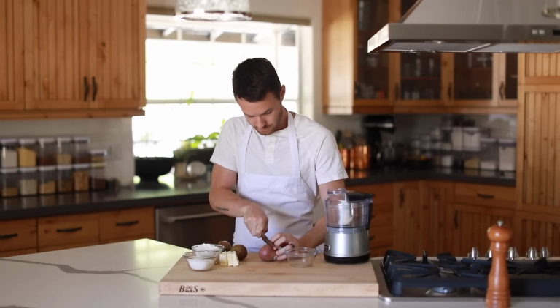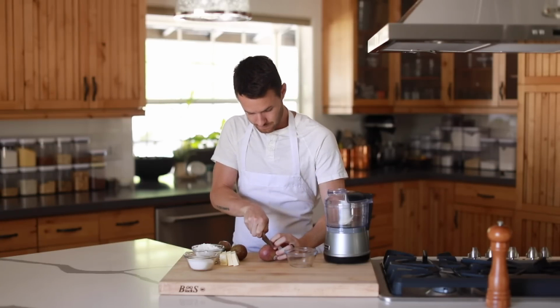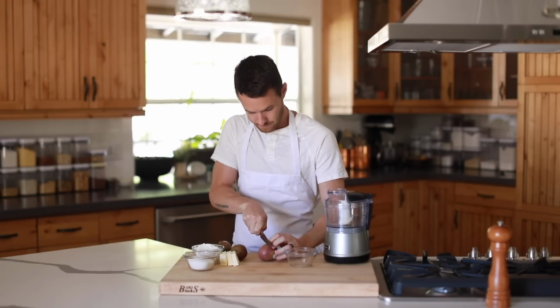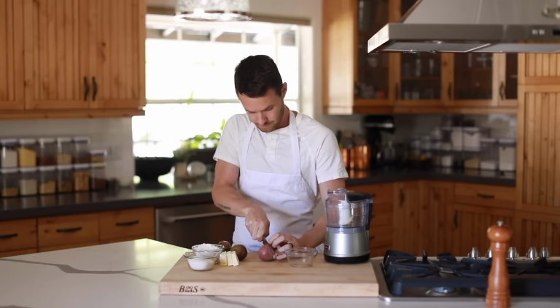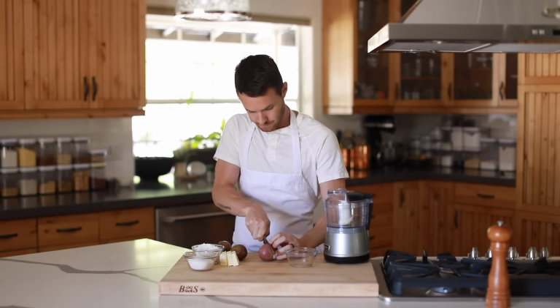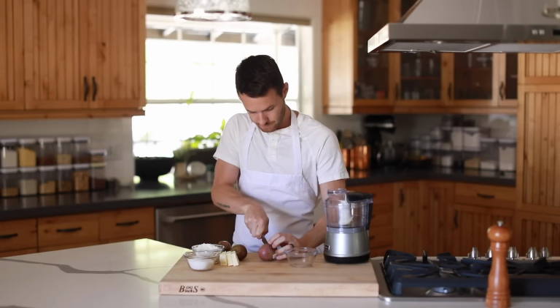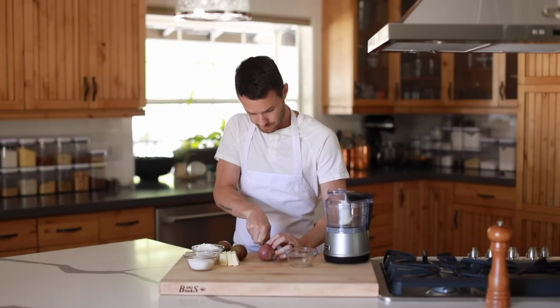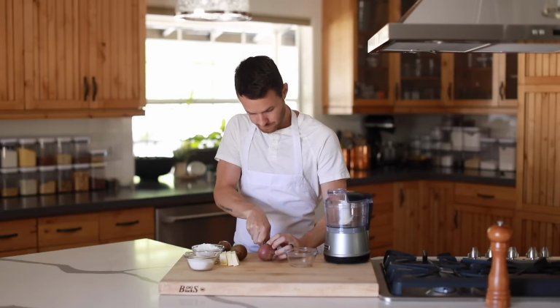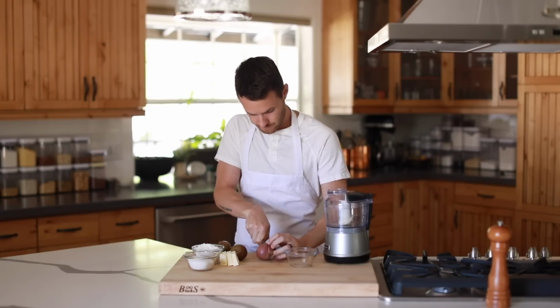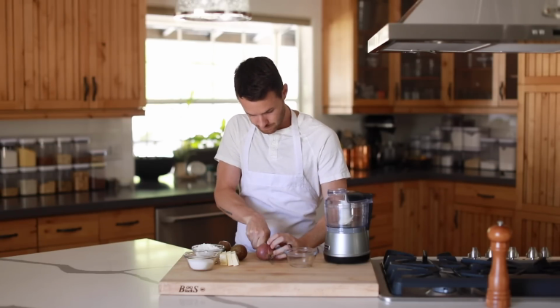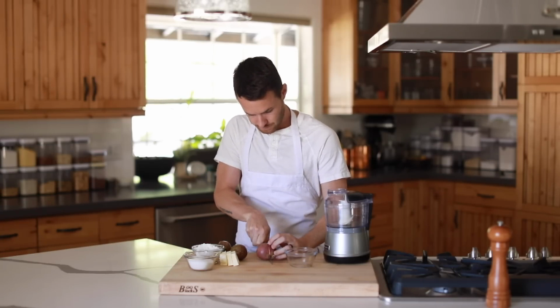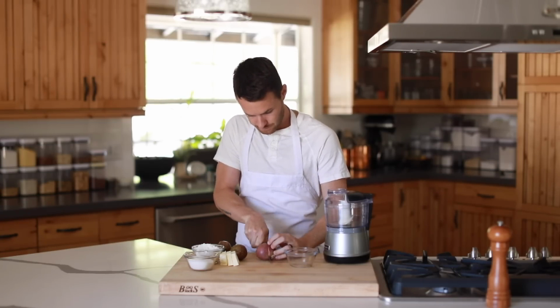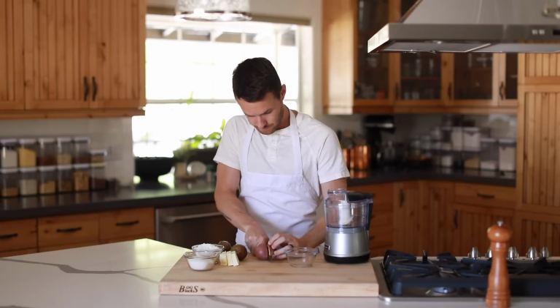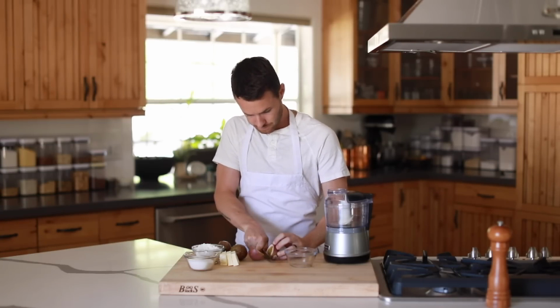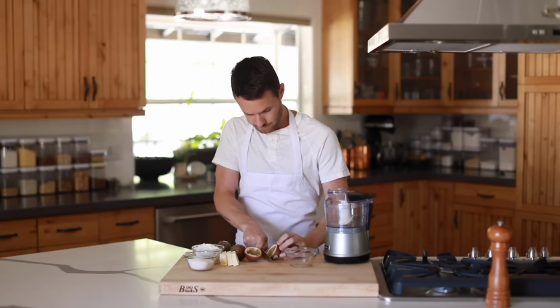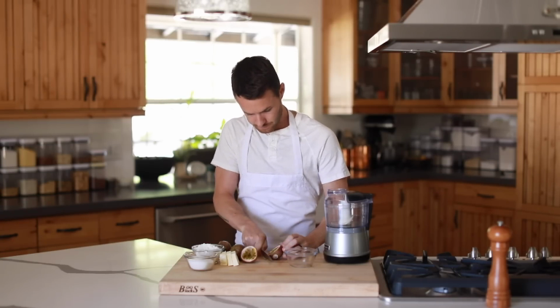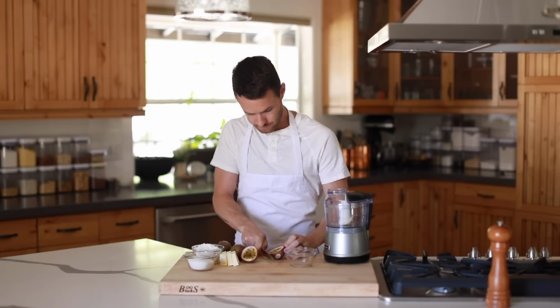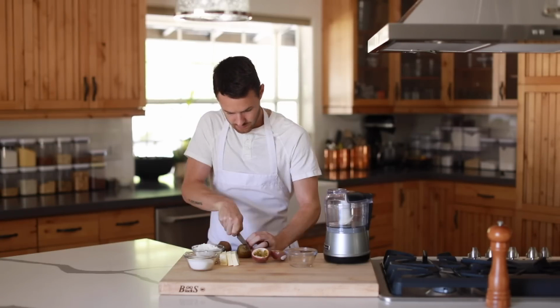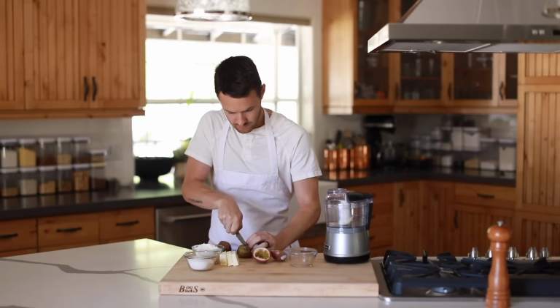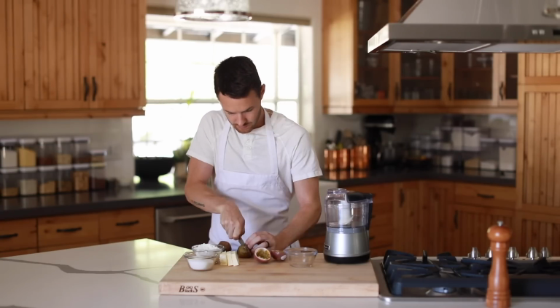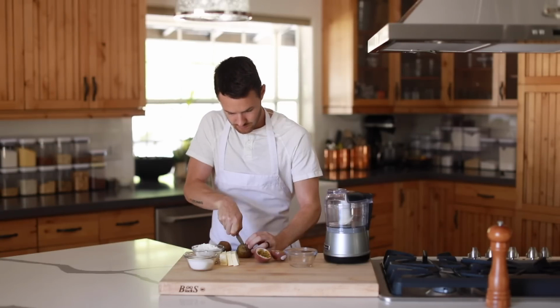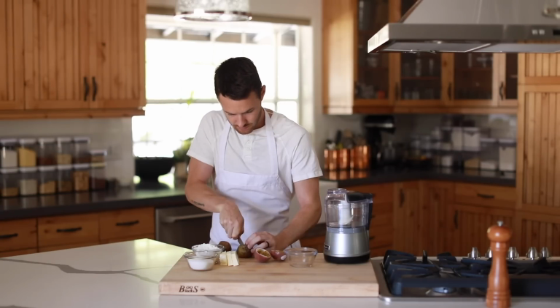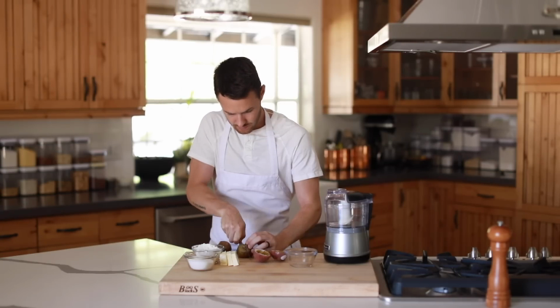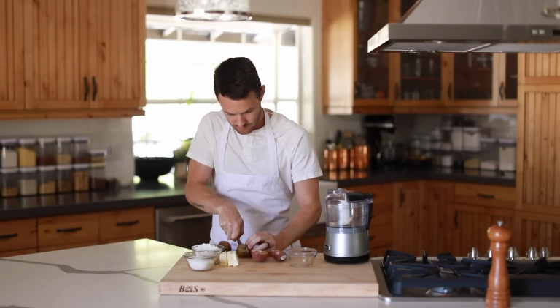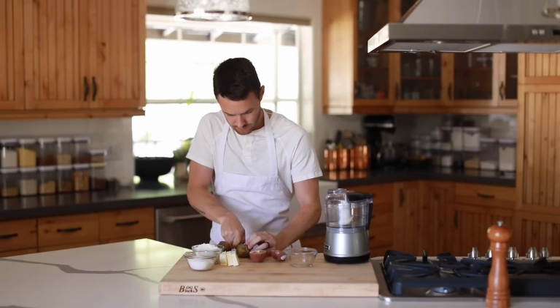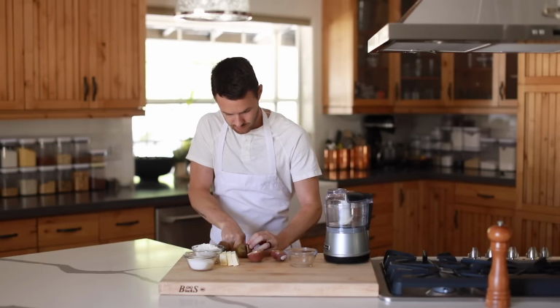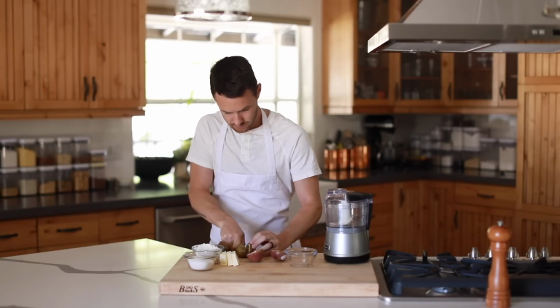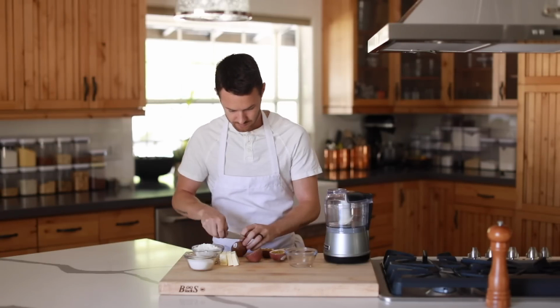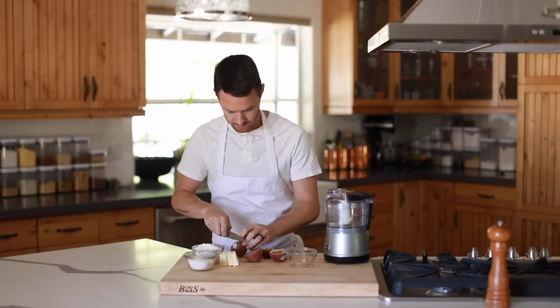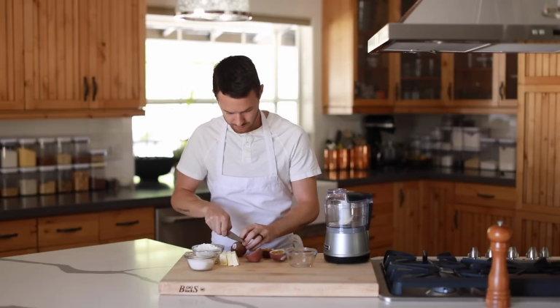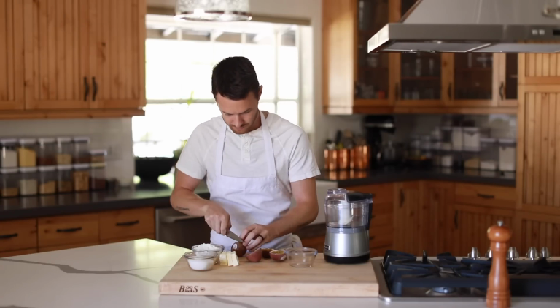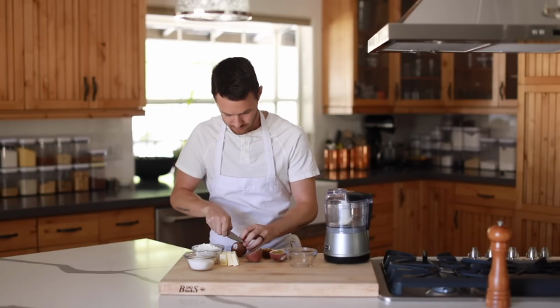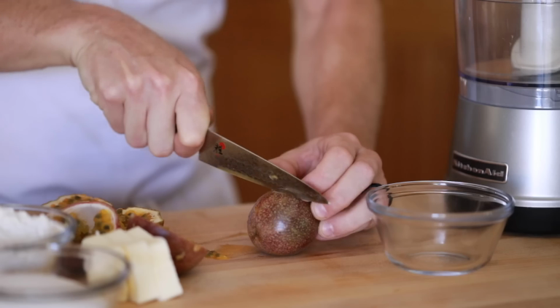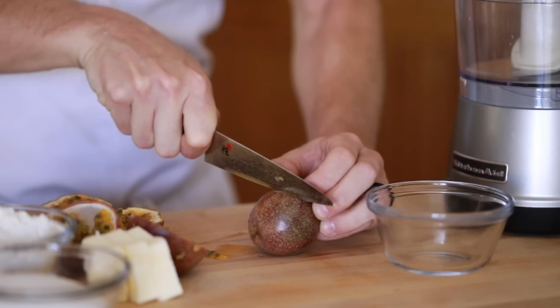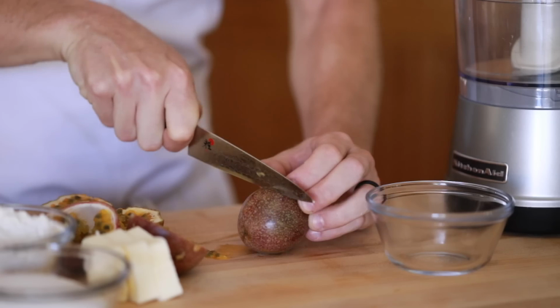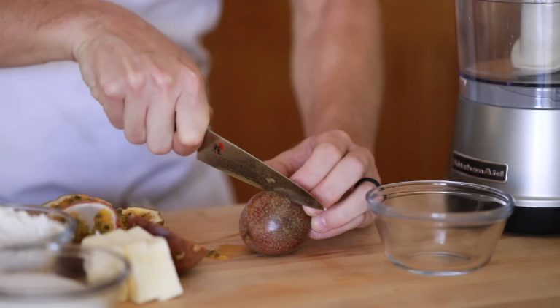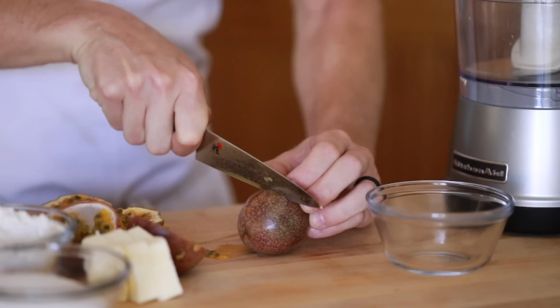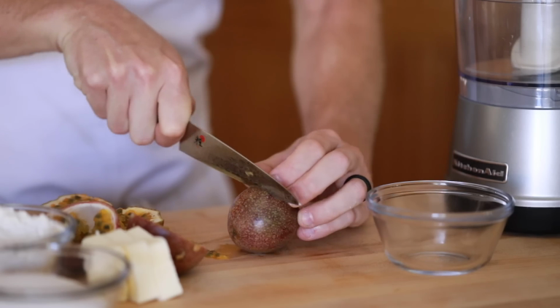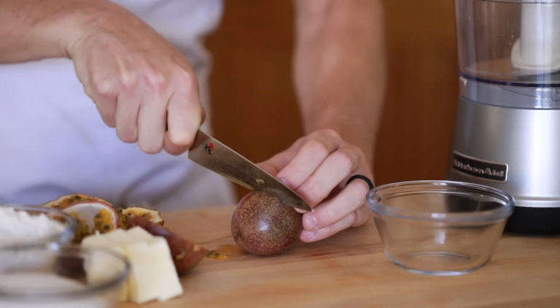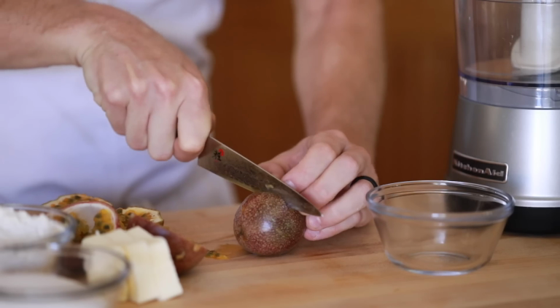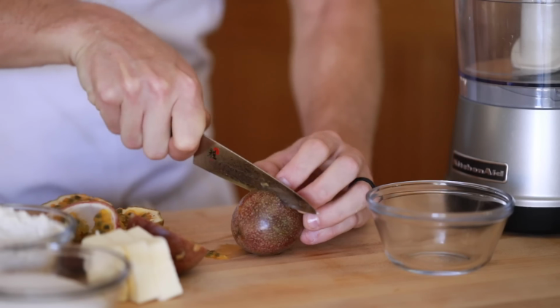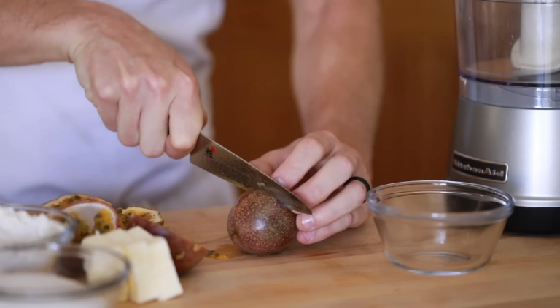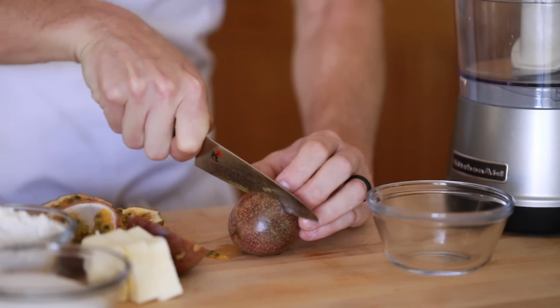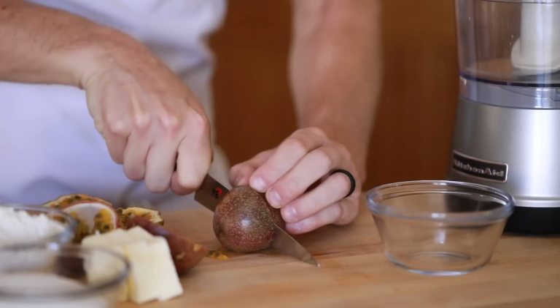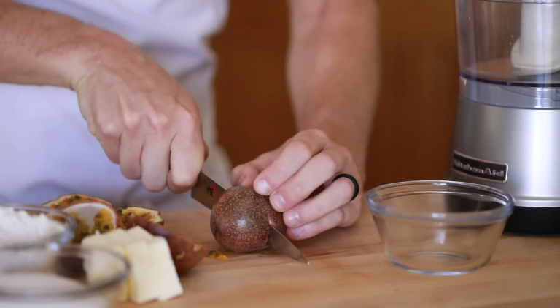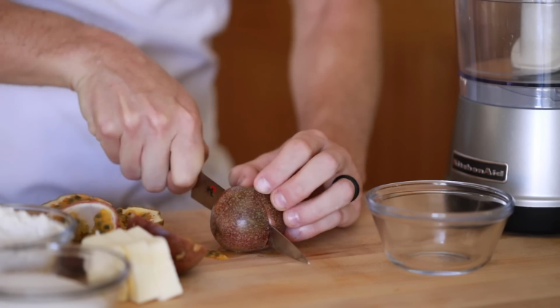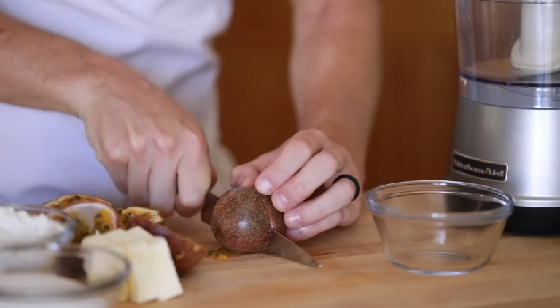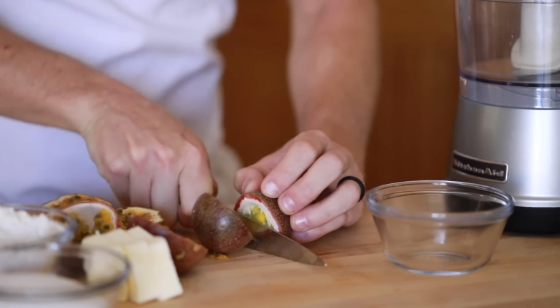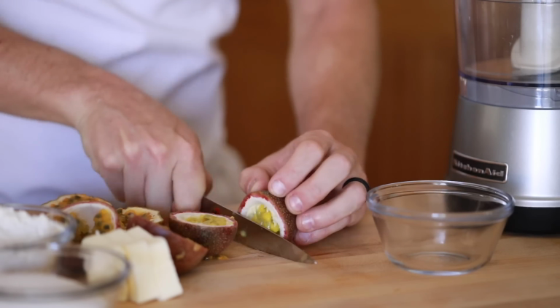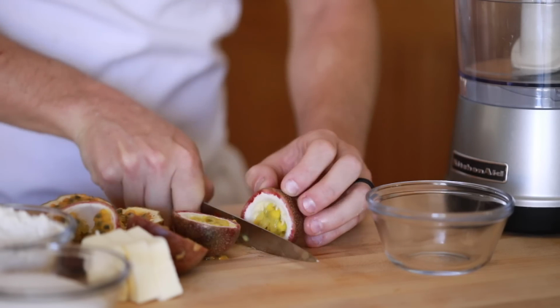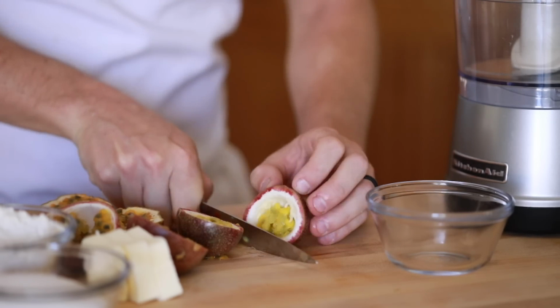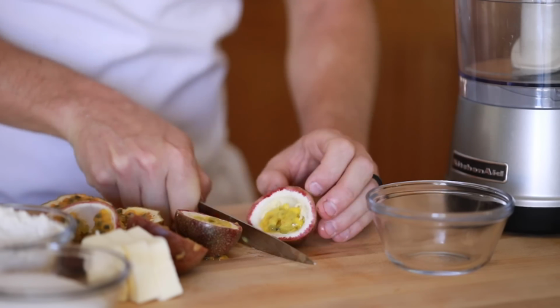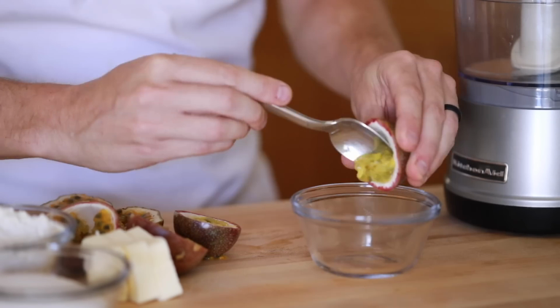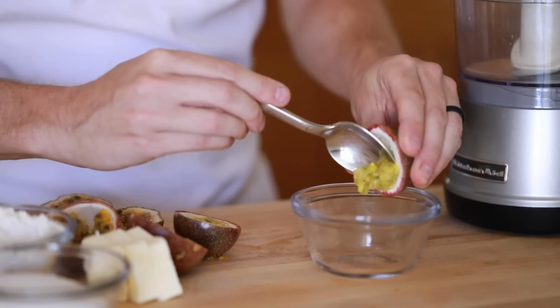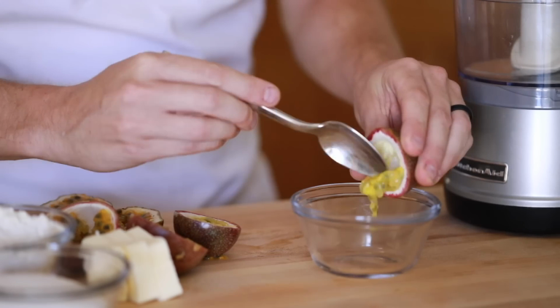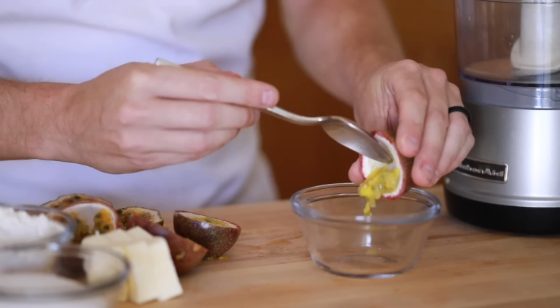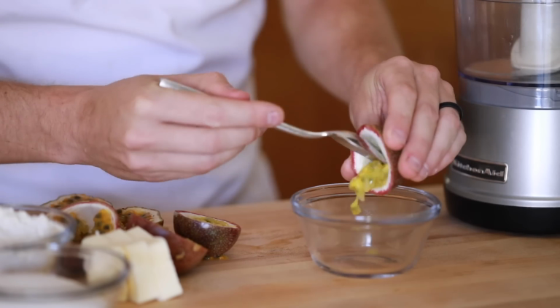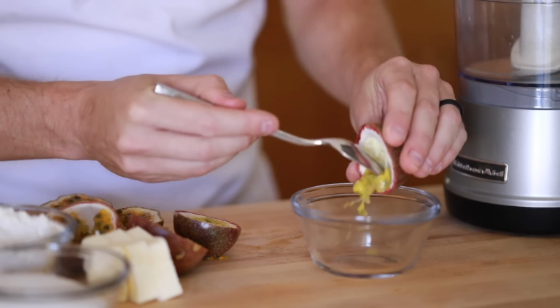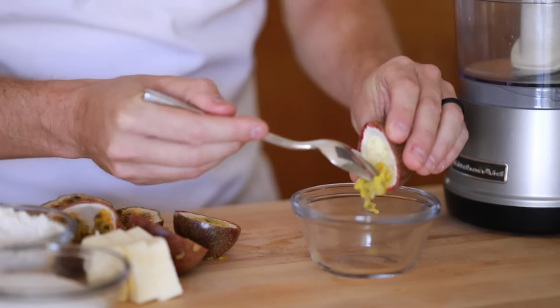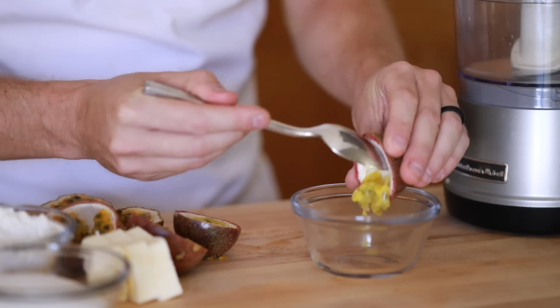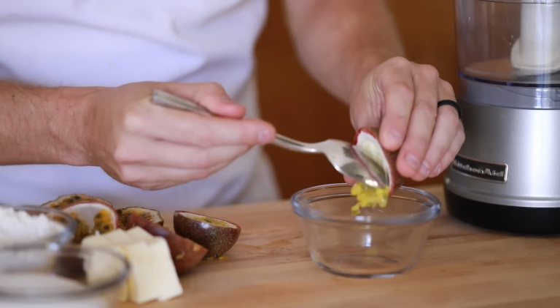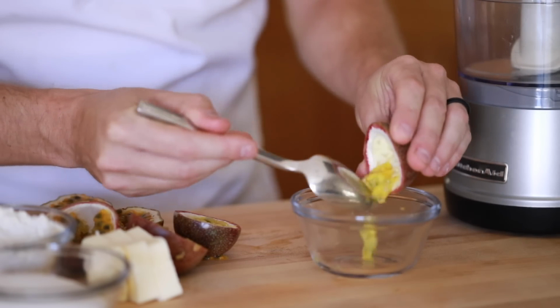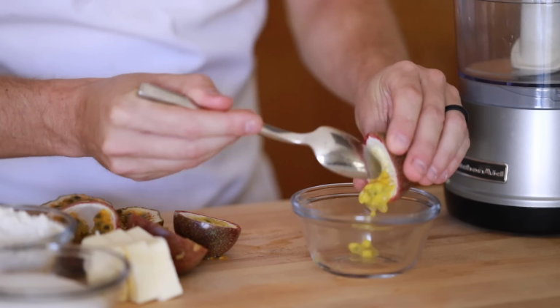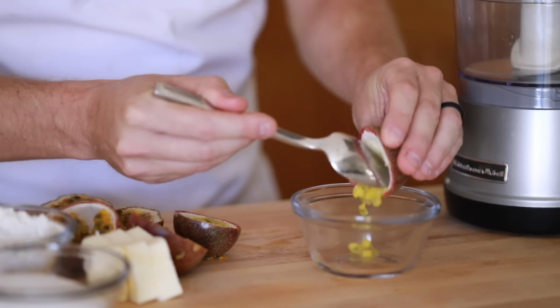First up, you're gonna split your passion fruit and de-seed them with a spoon to release the juices from the fruit.